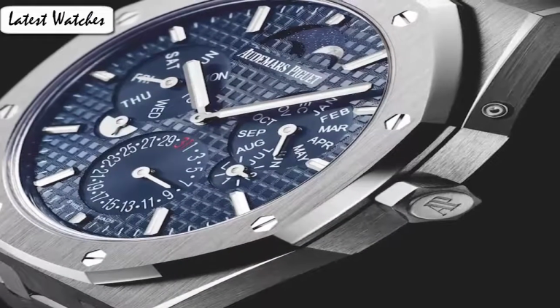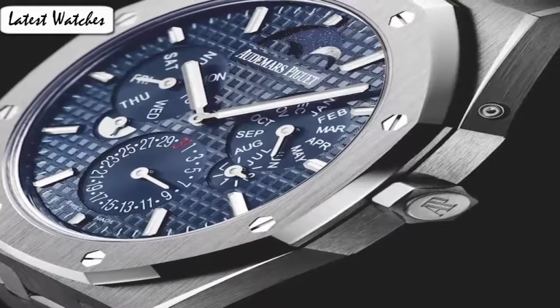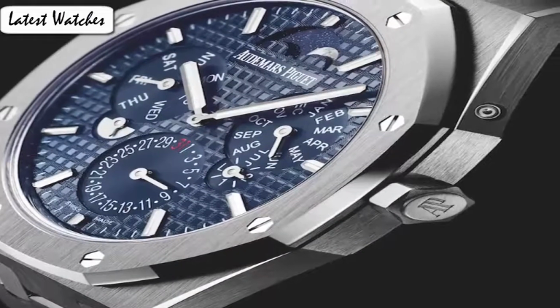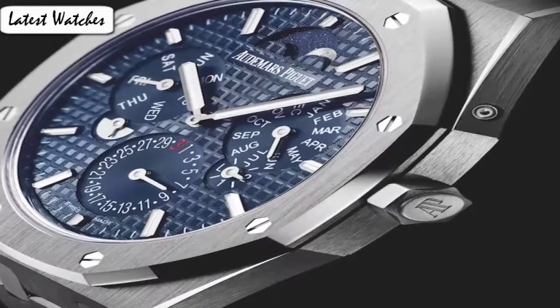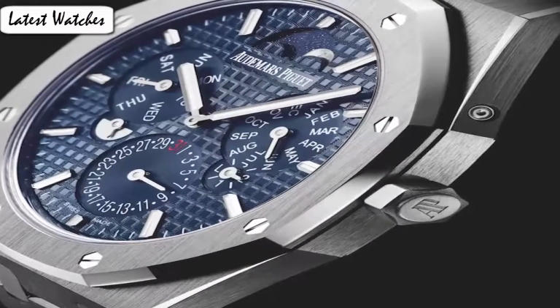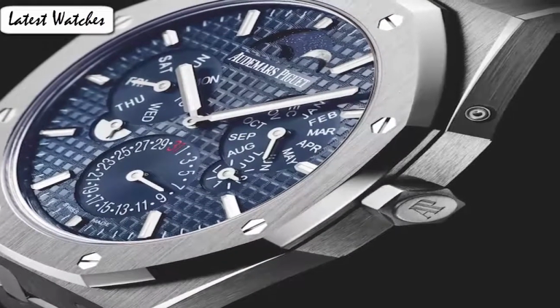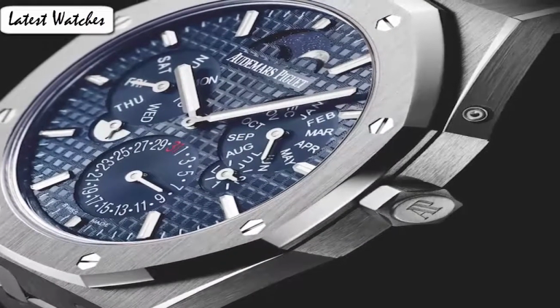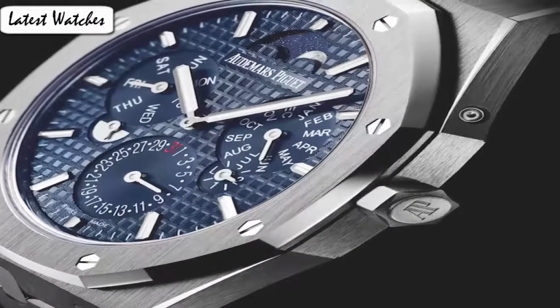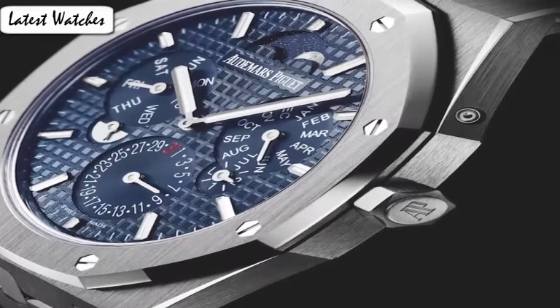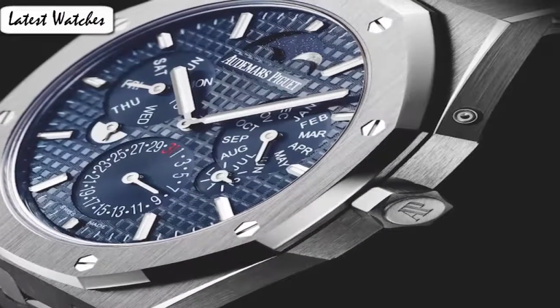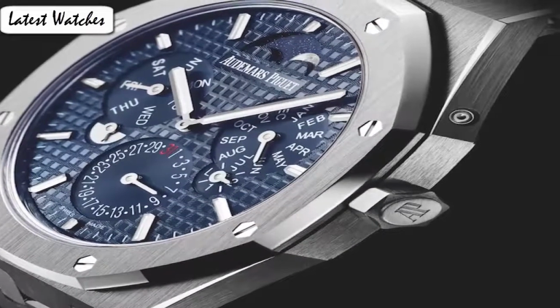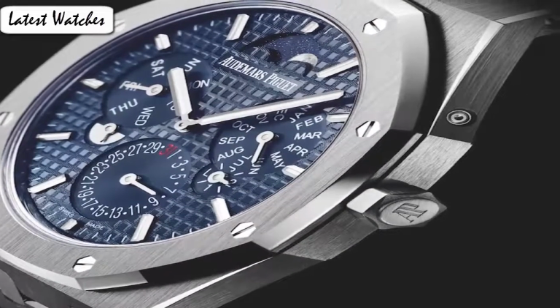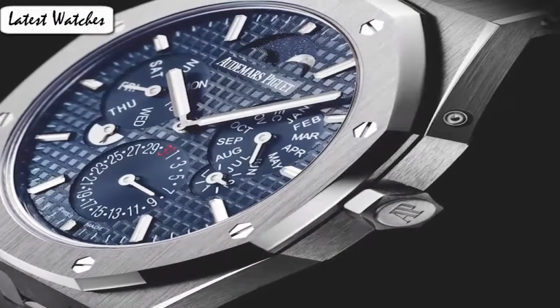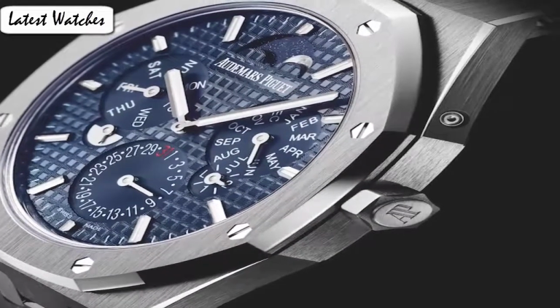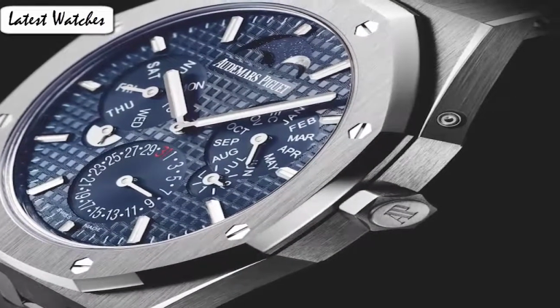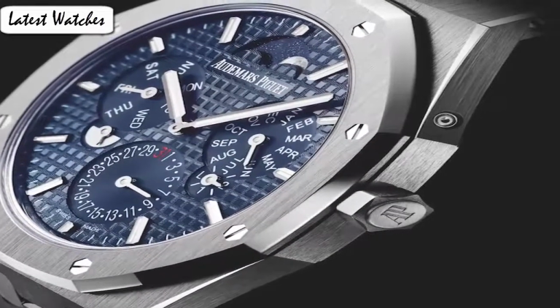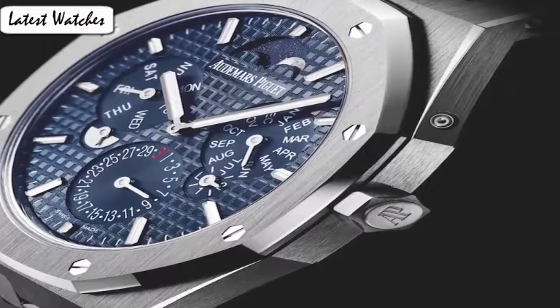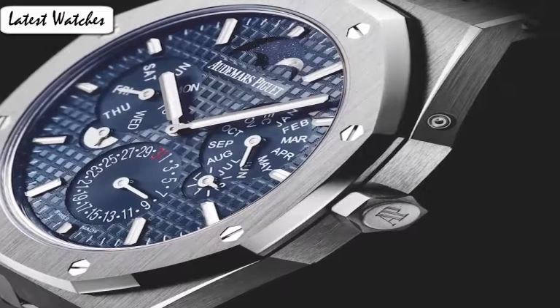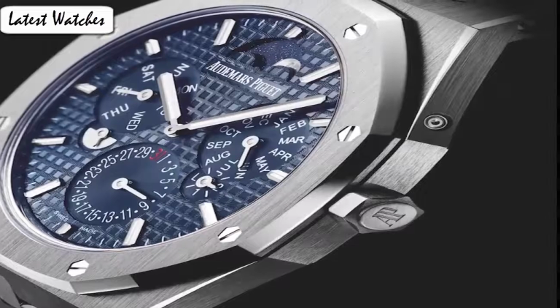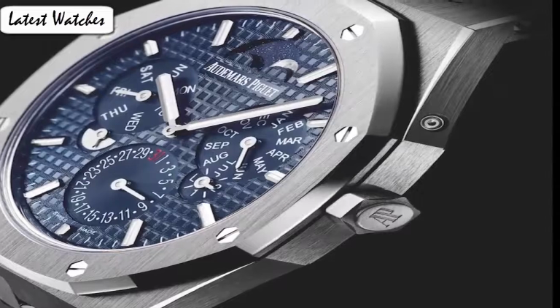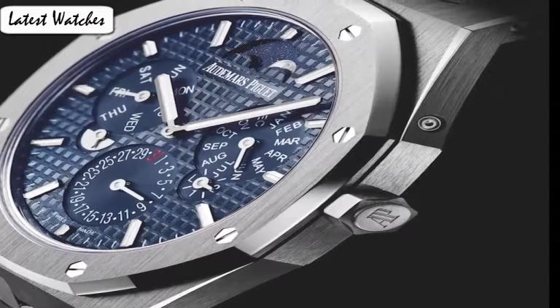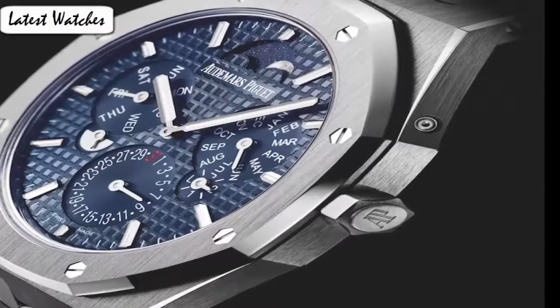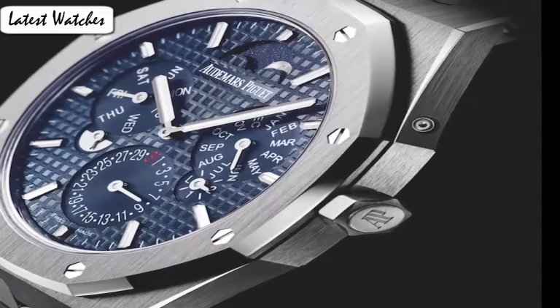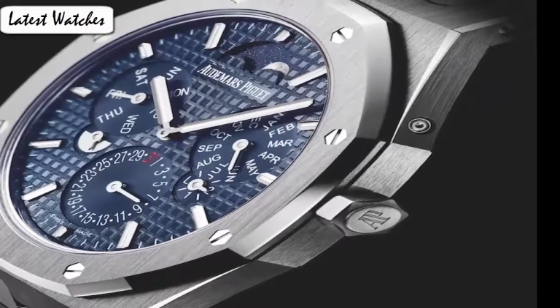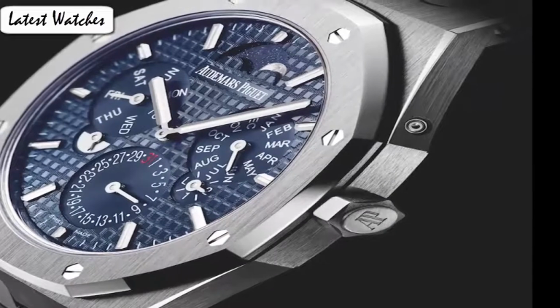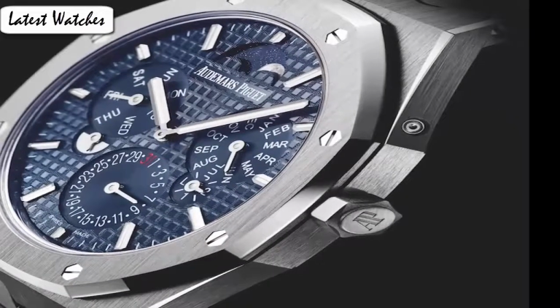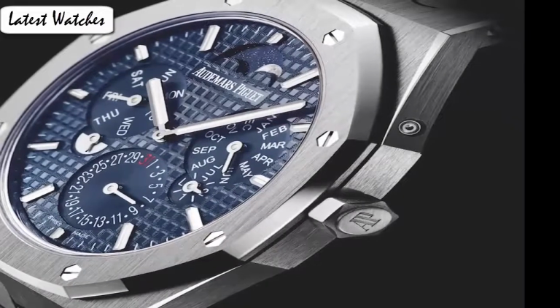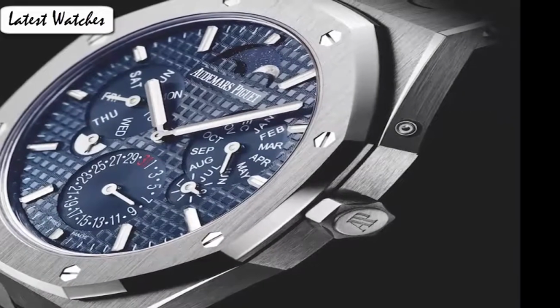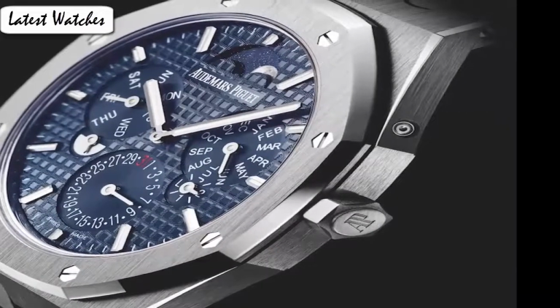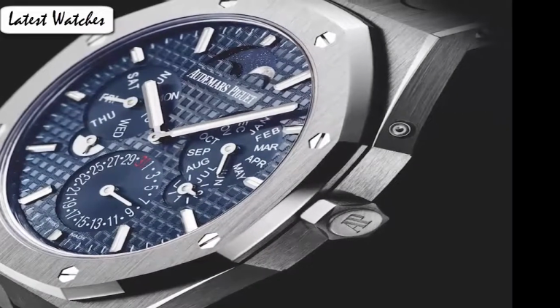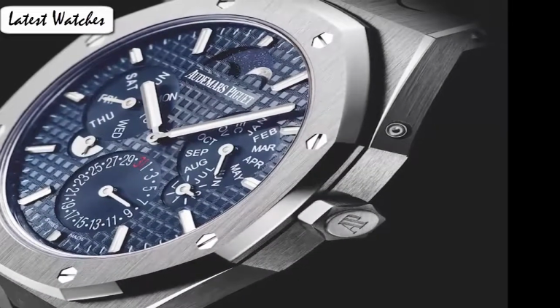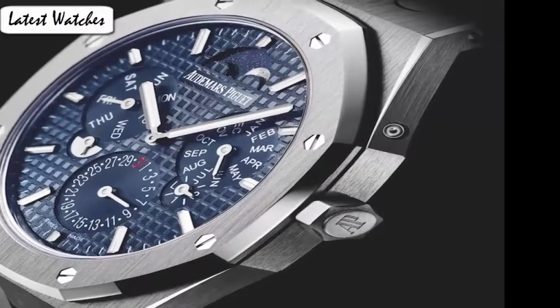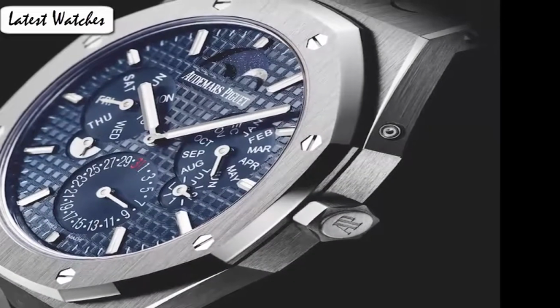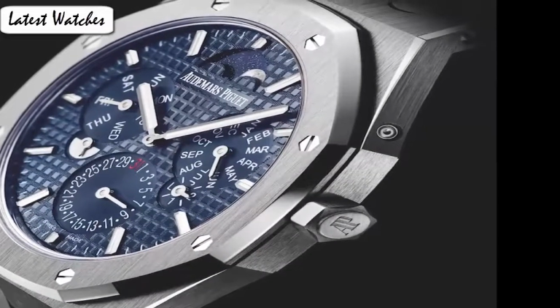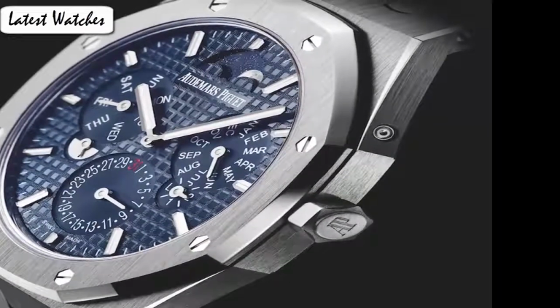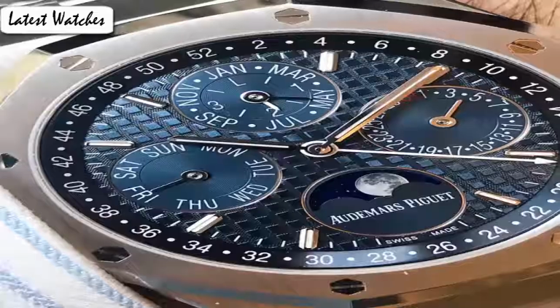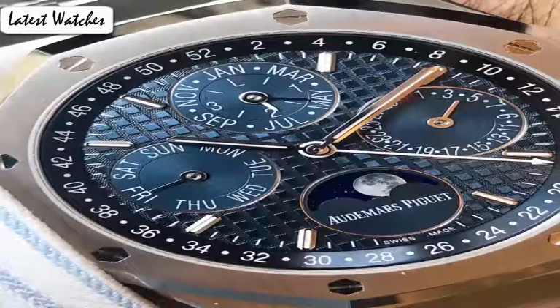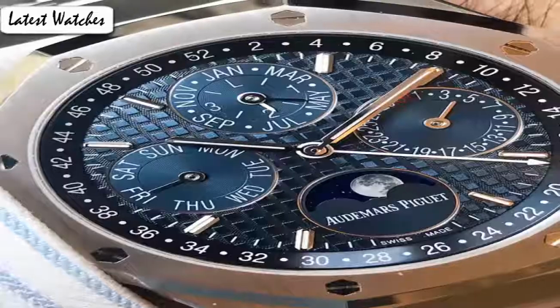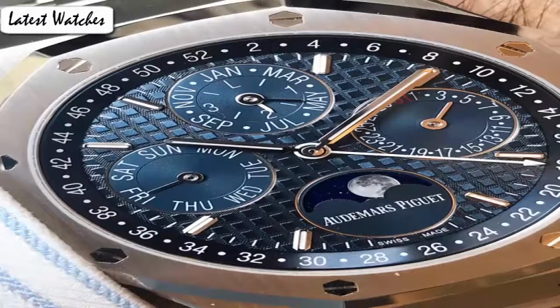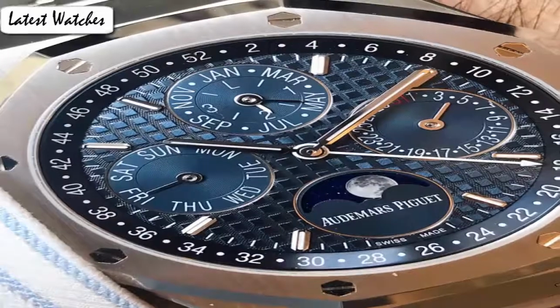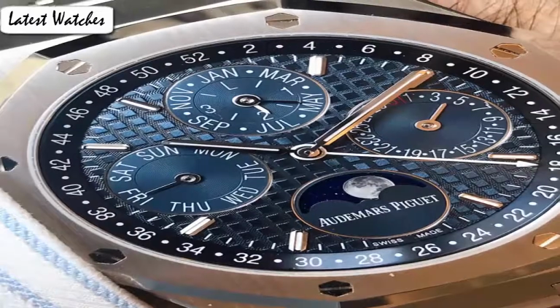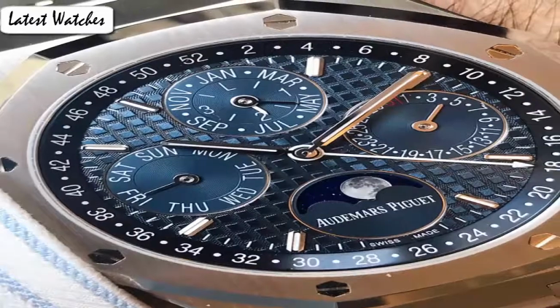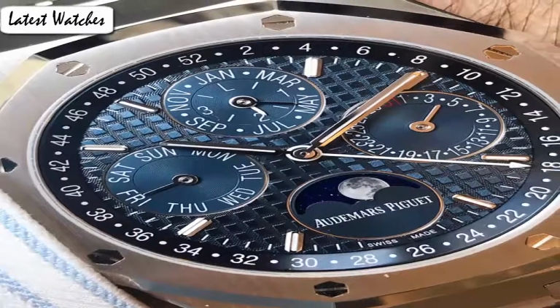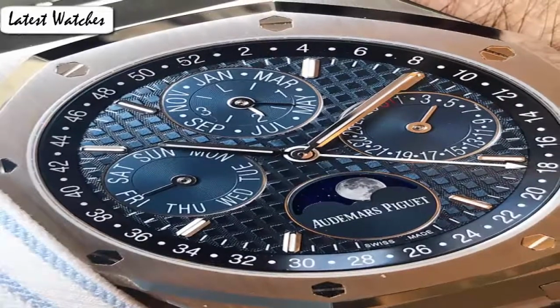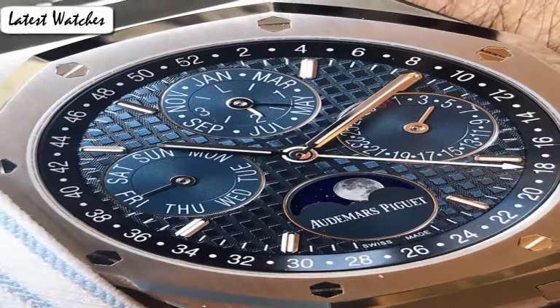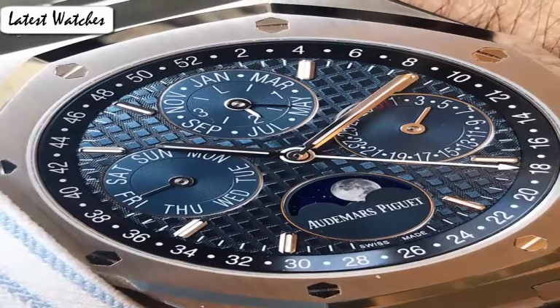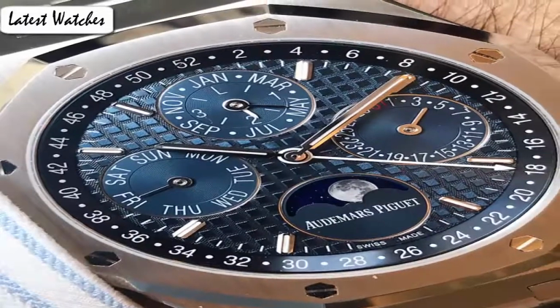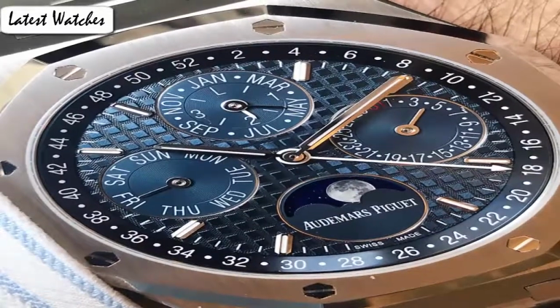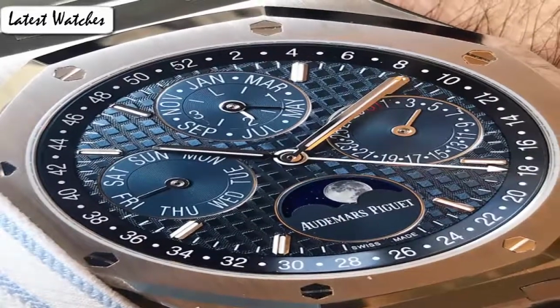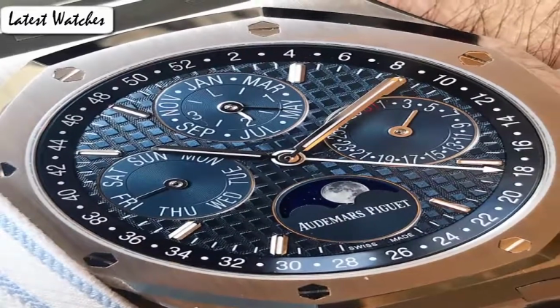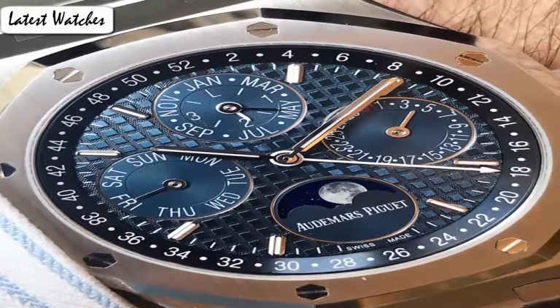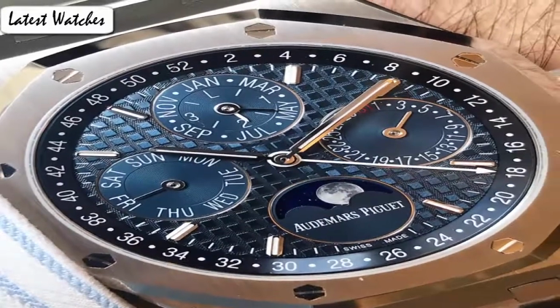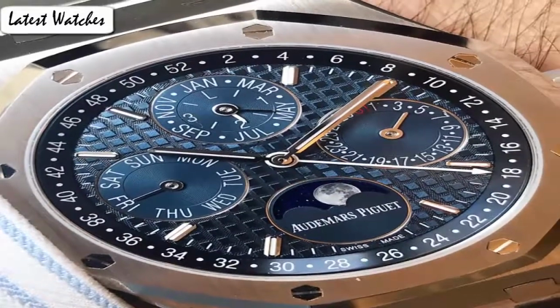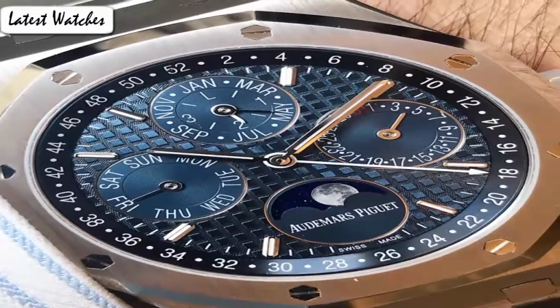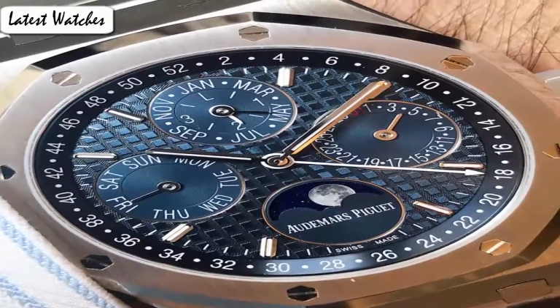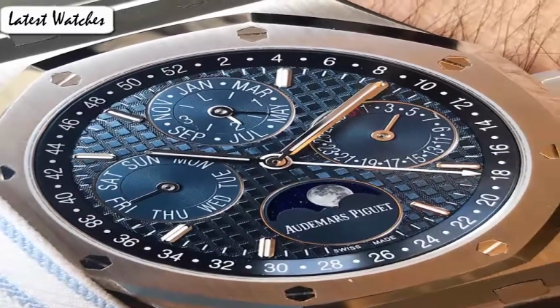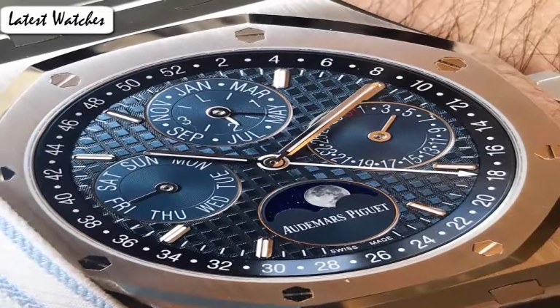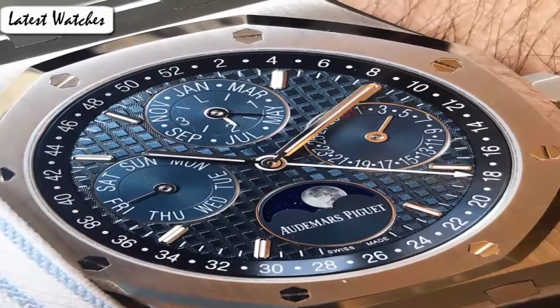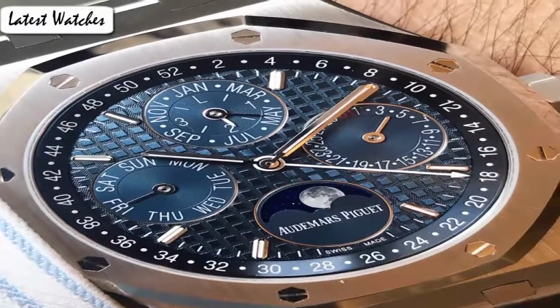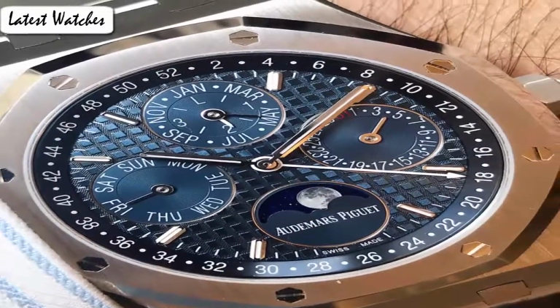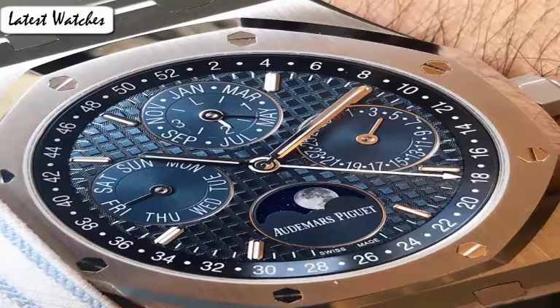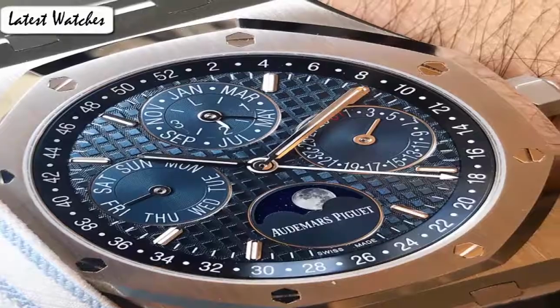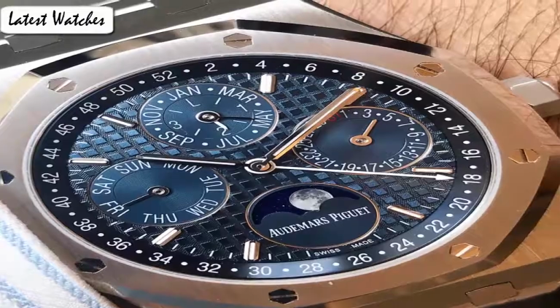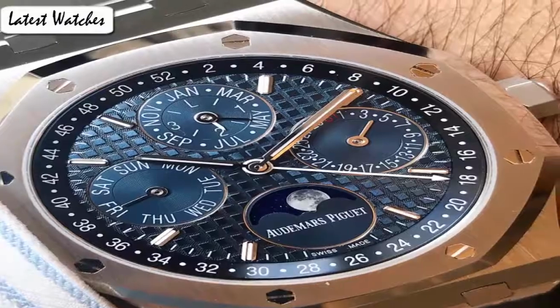Dial color: blue. Calendar: perpetual calendar. Dial type: analog. Movement: automatic. Round case shape. Glass: sapphire. Clasp: fold over clasp.